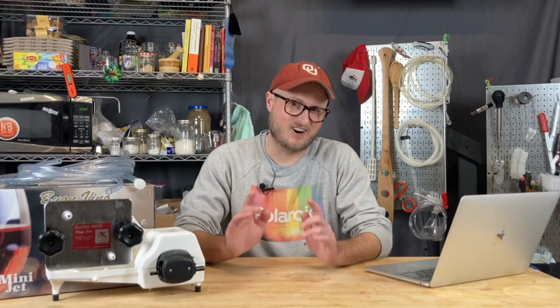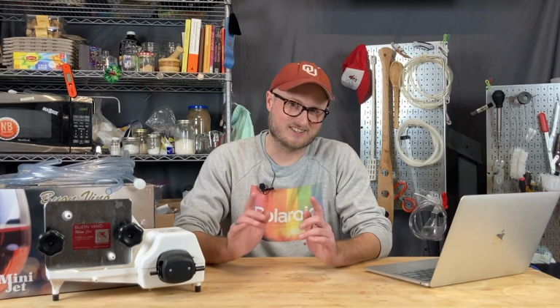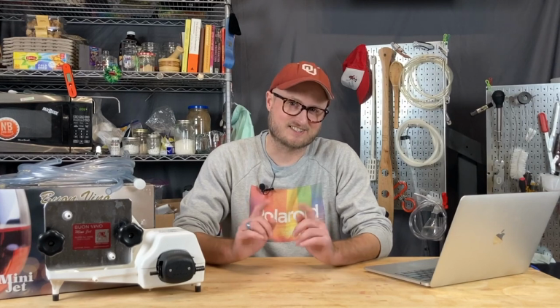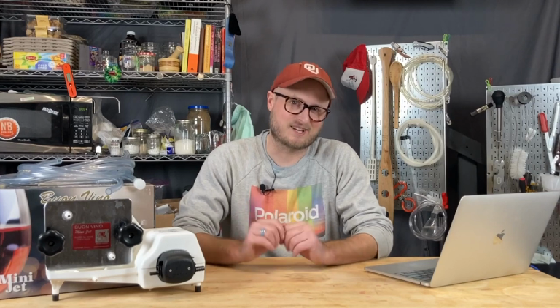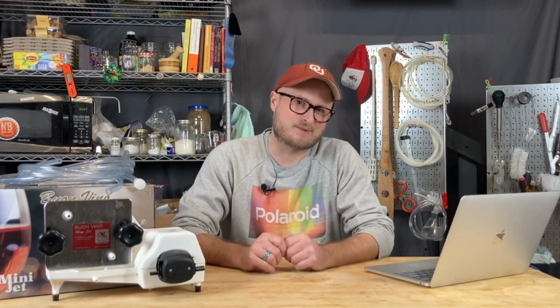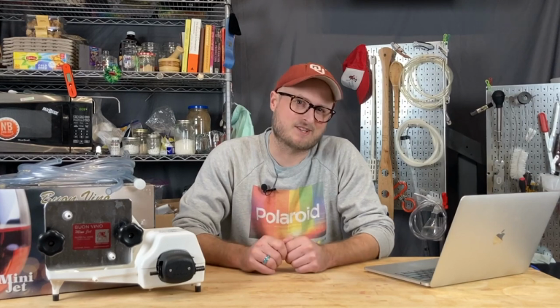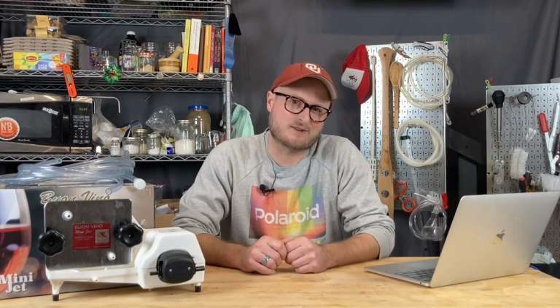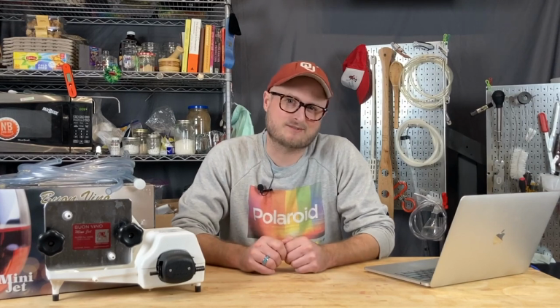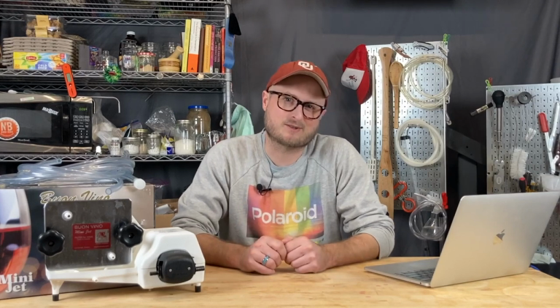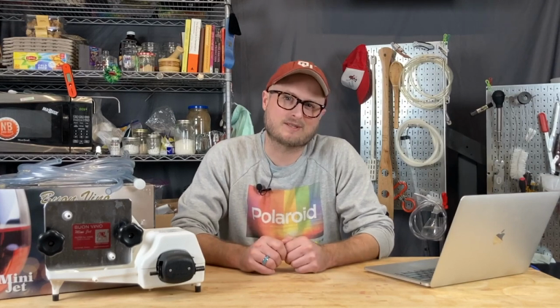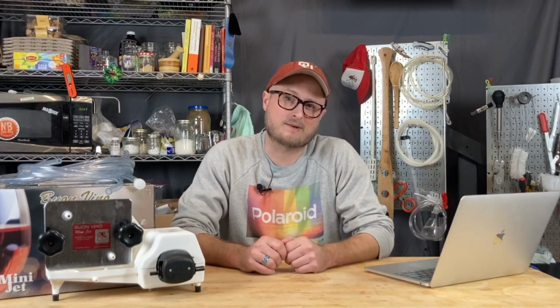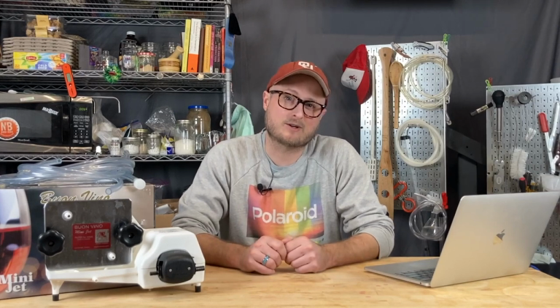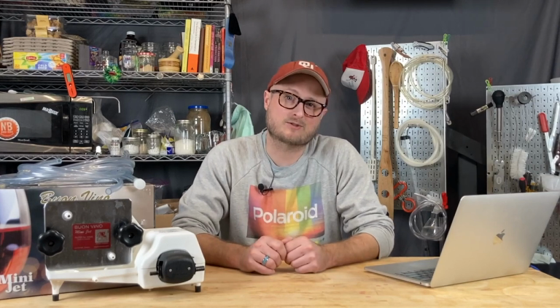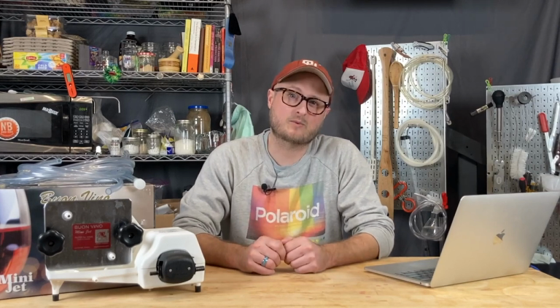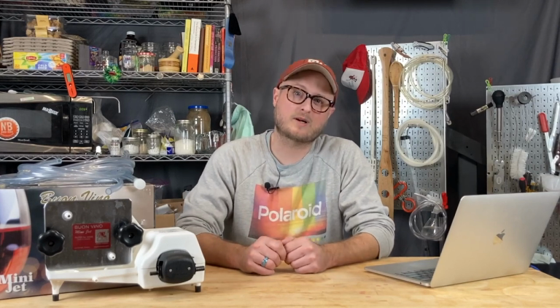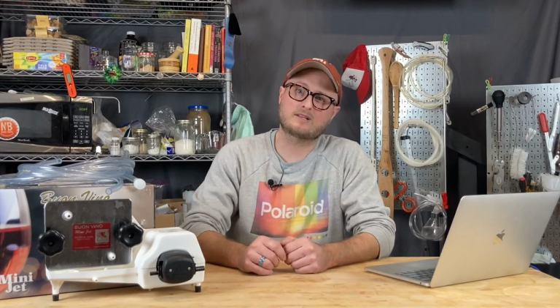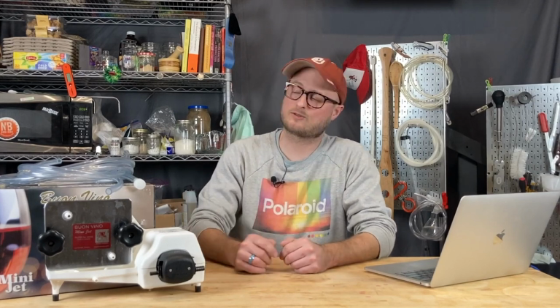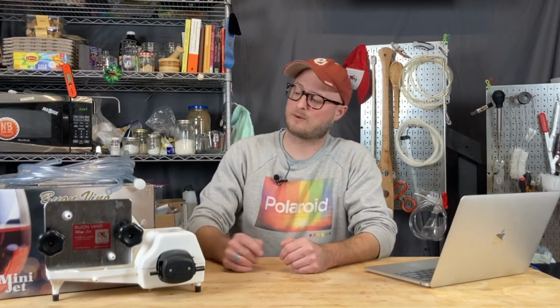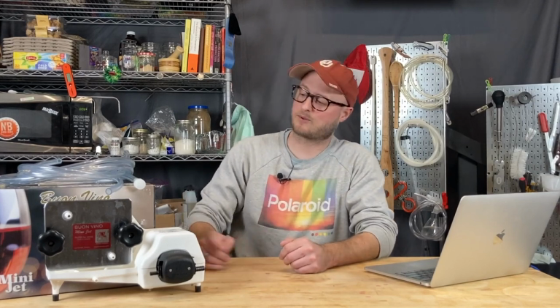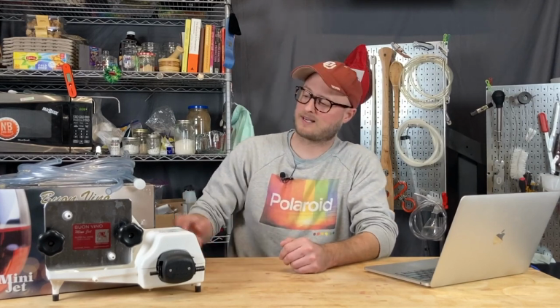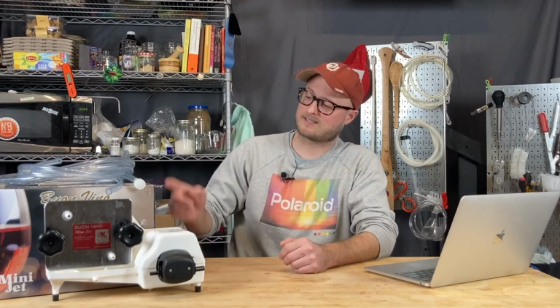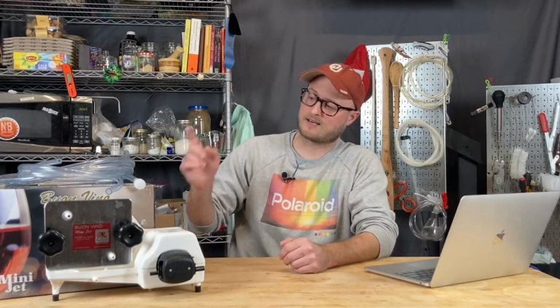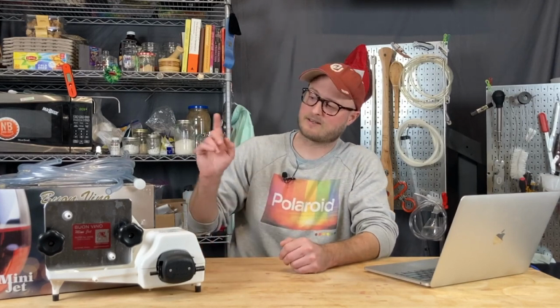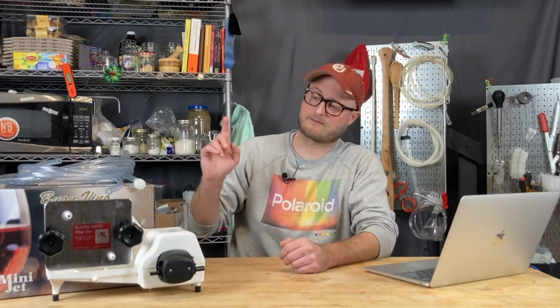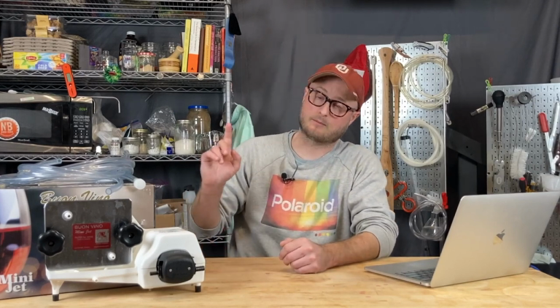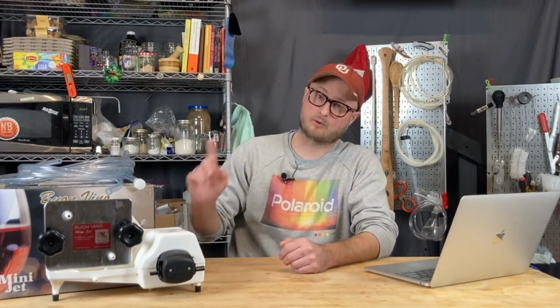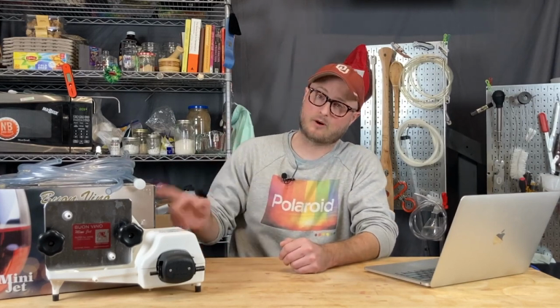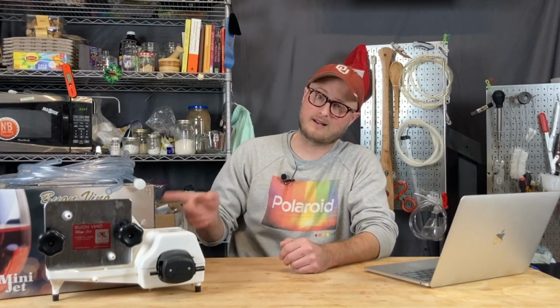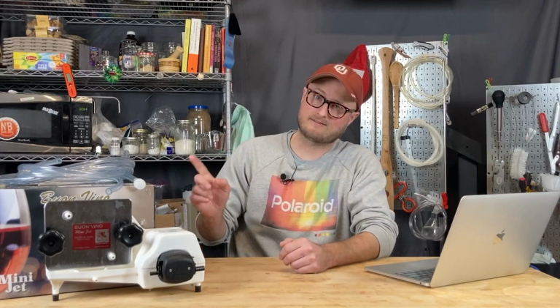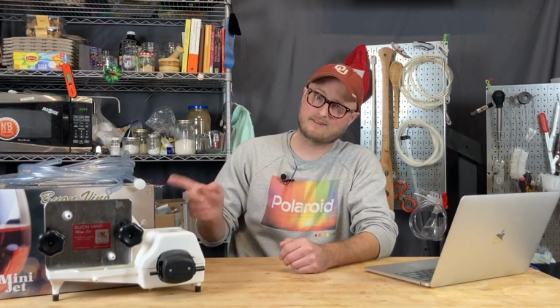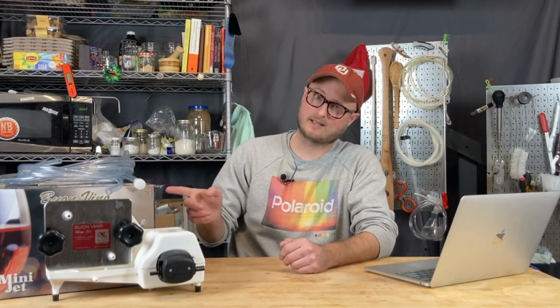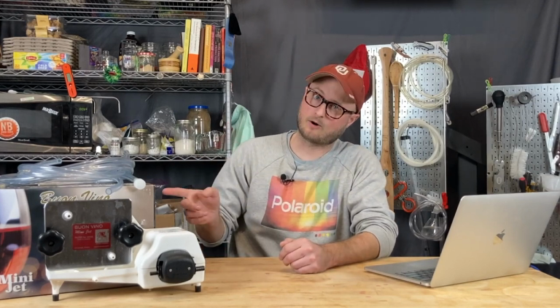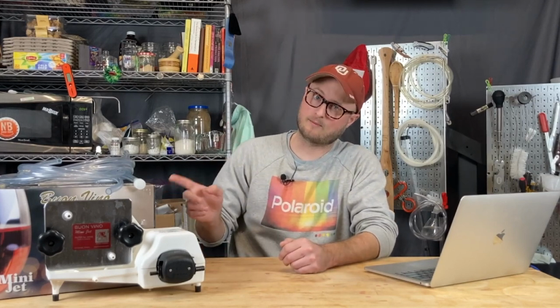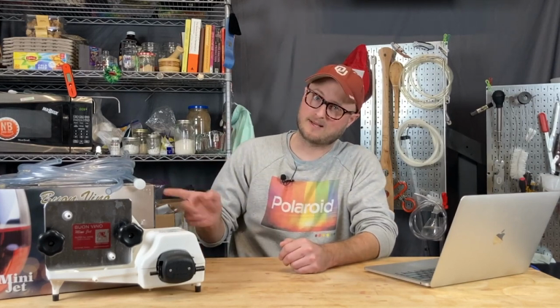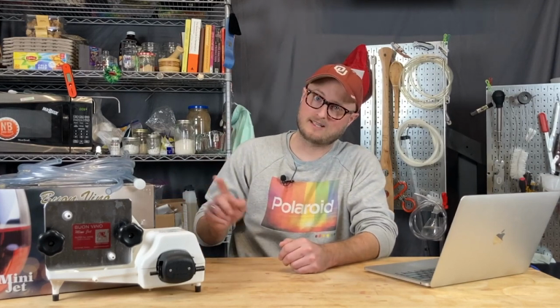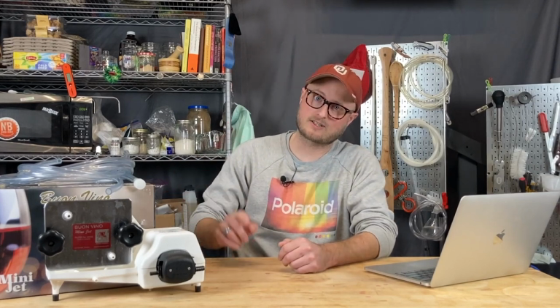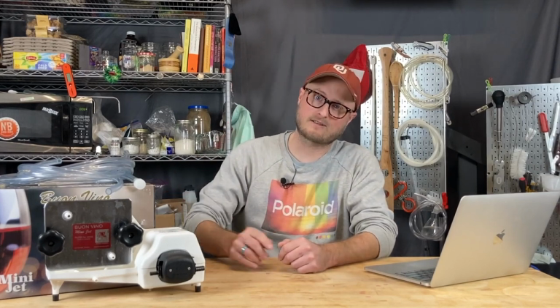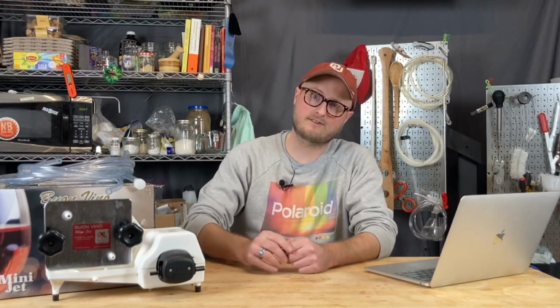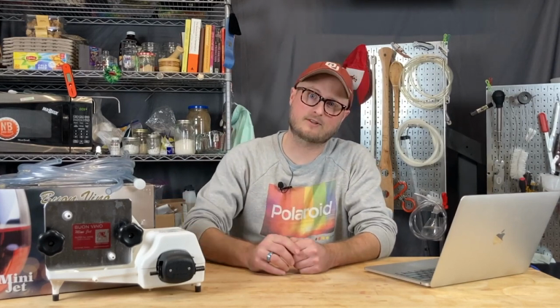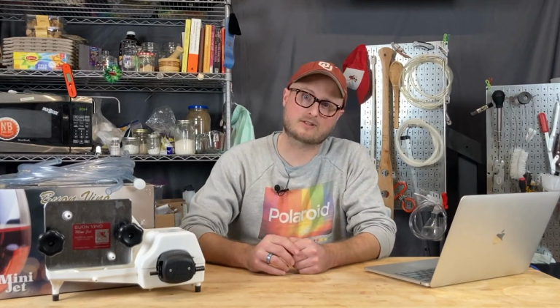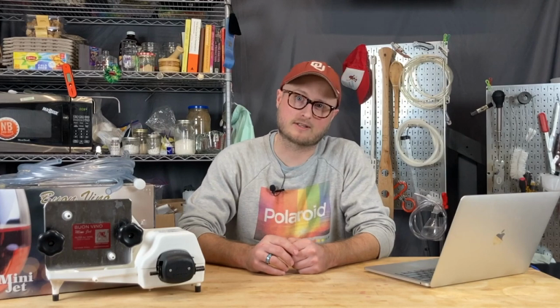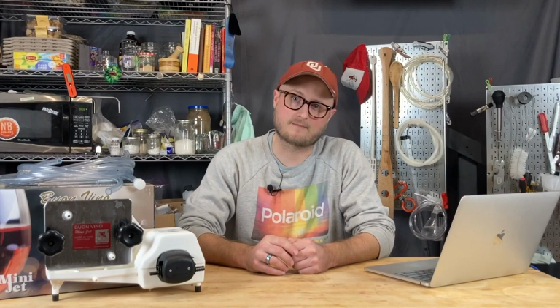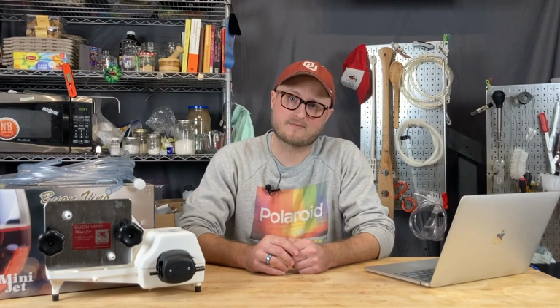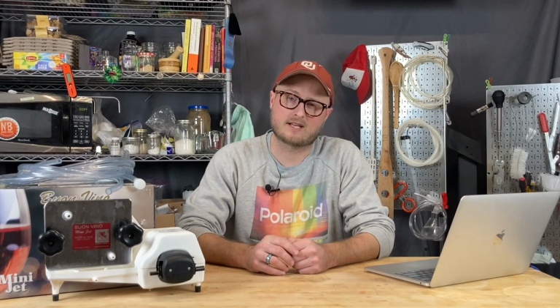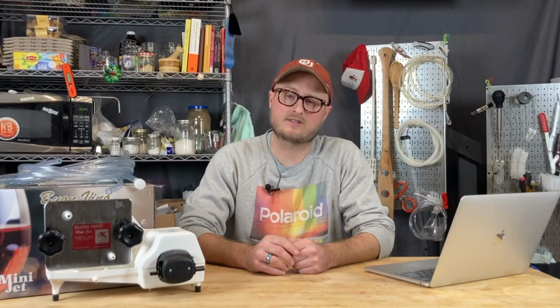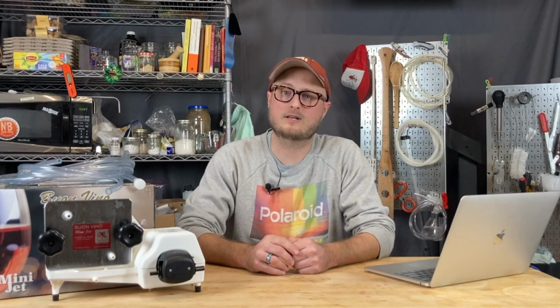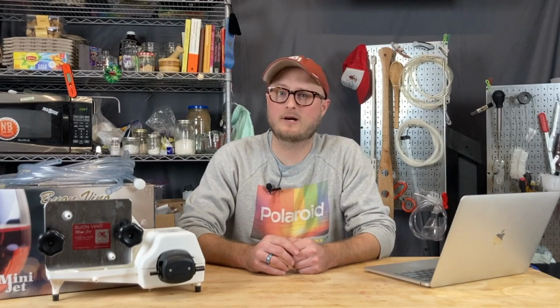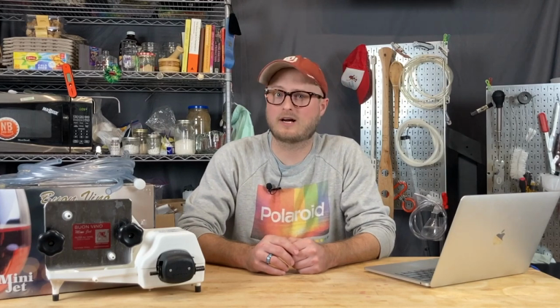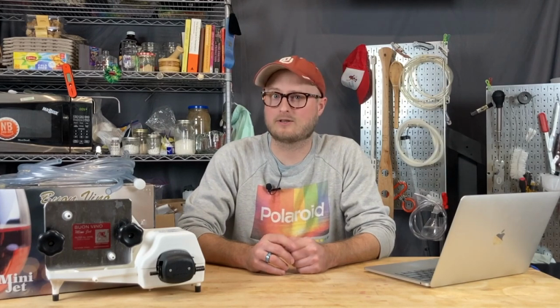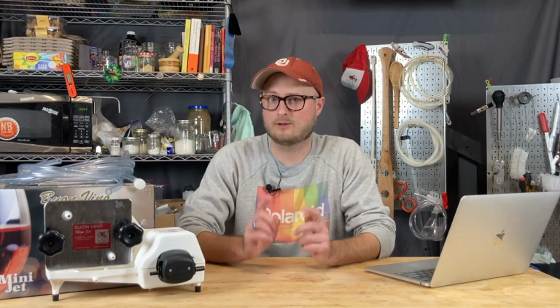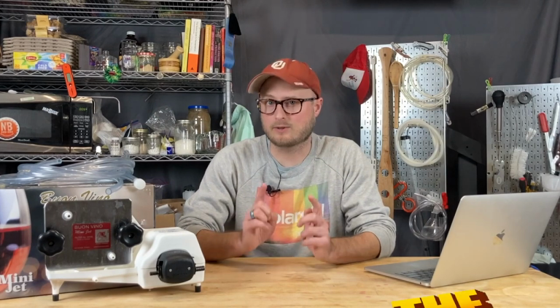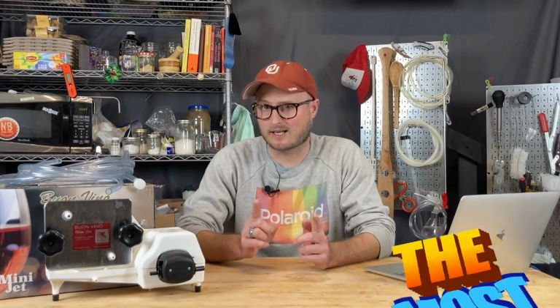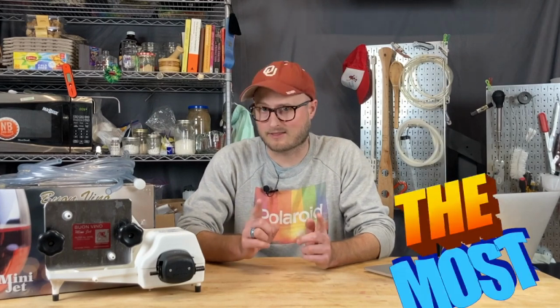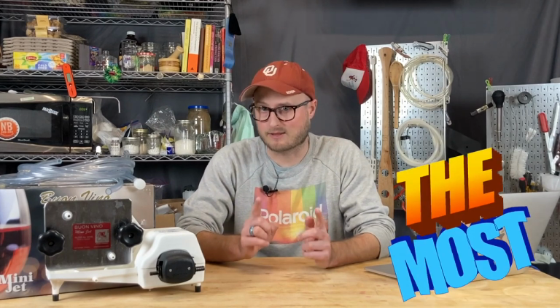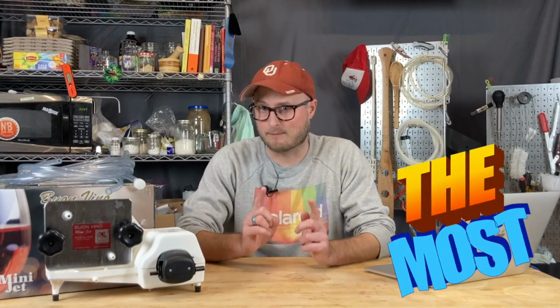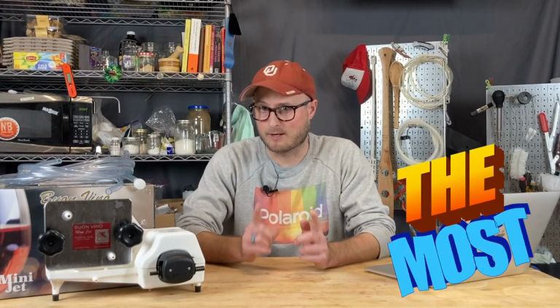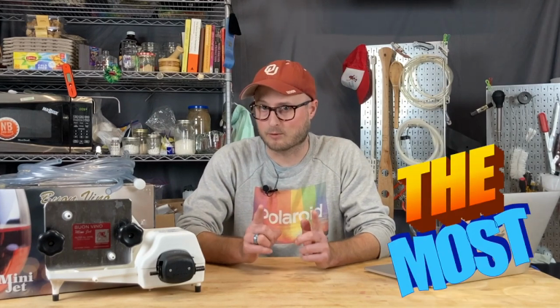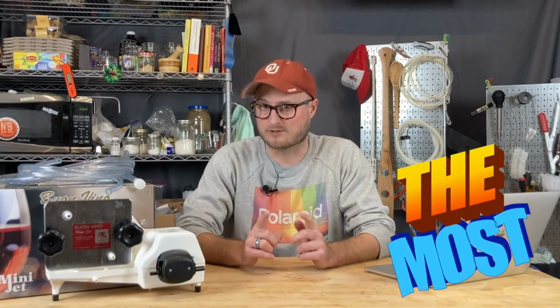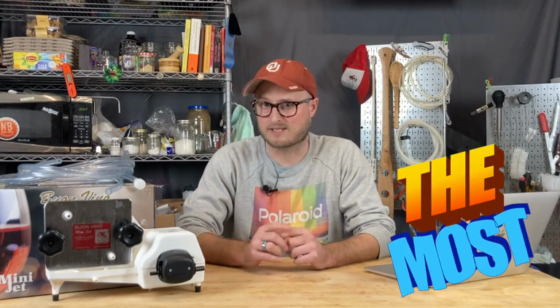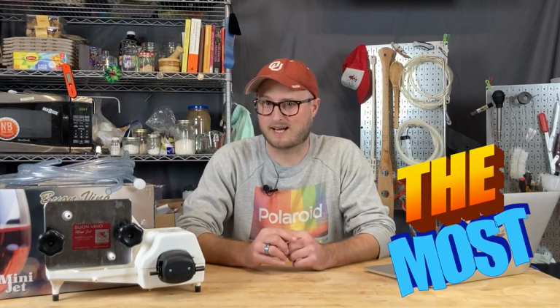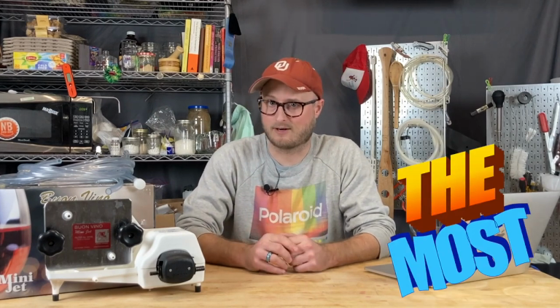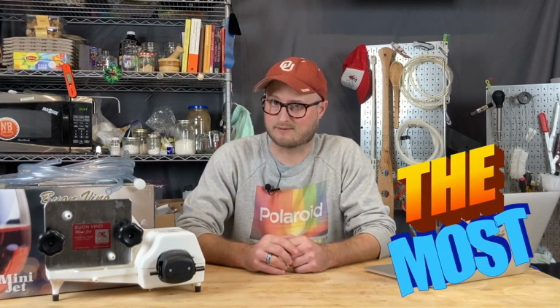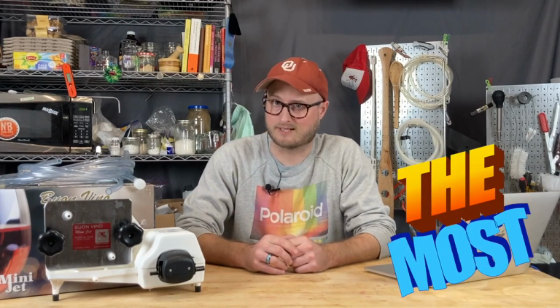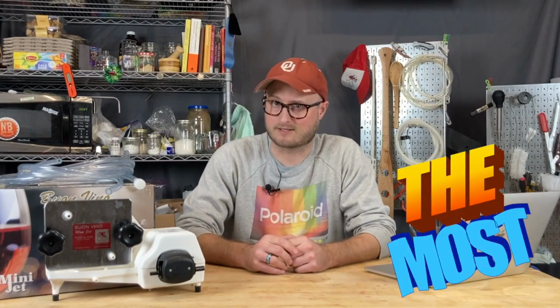On this episode of Doing The Most, we're going to do a breakdown of the Blonde Vino Mini Jet filter and talk about how you can get the most out of it.